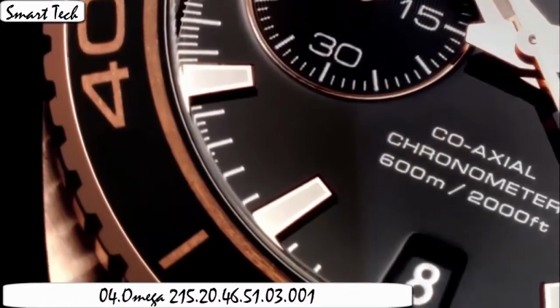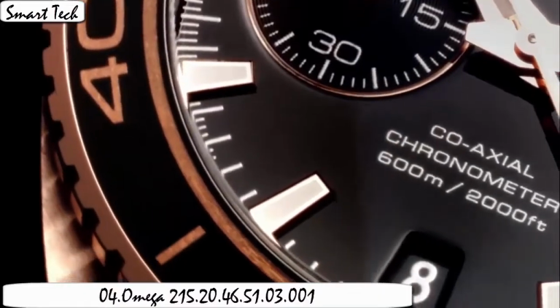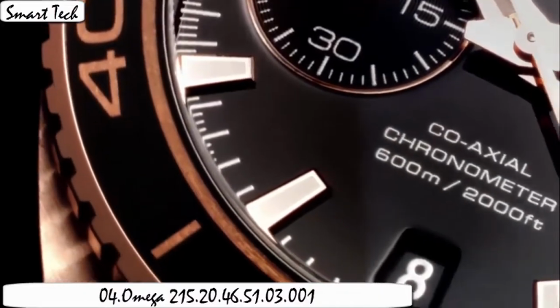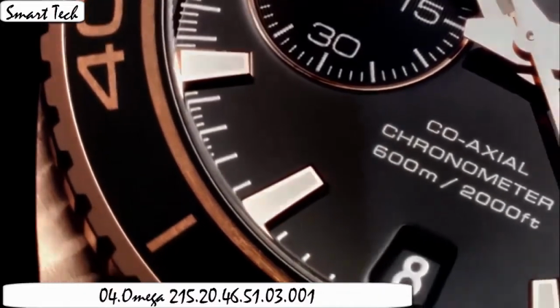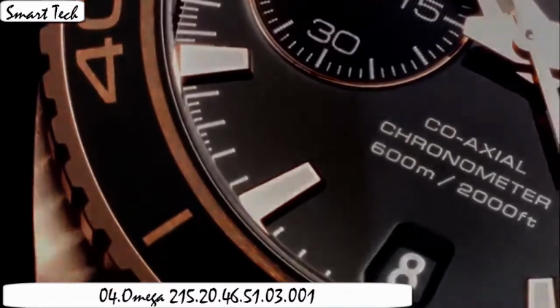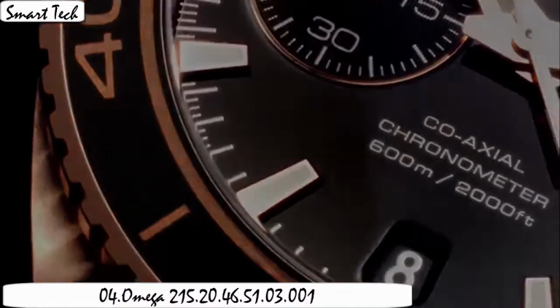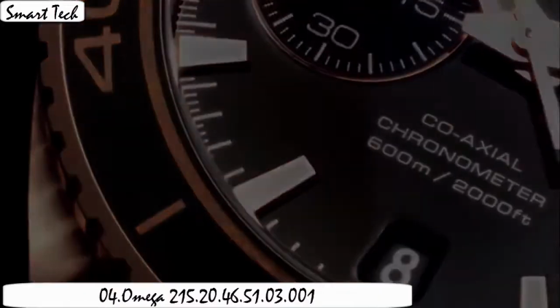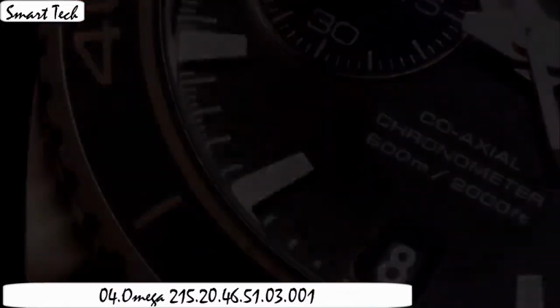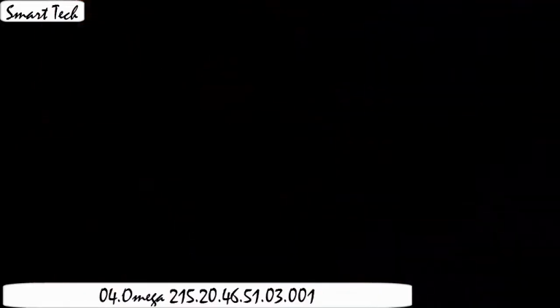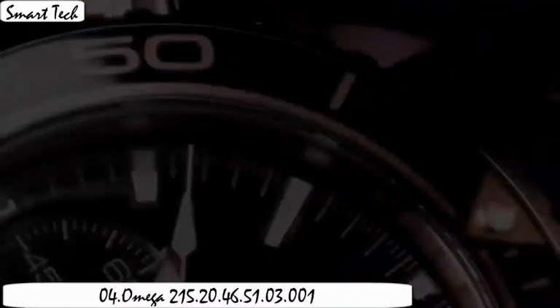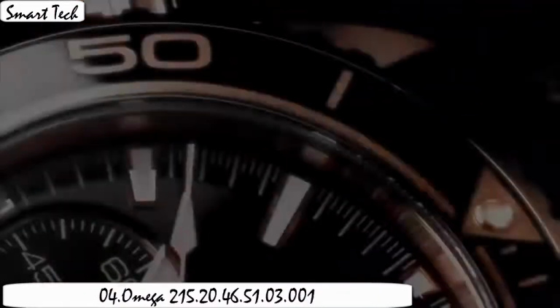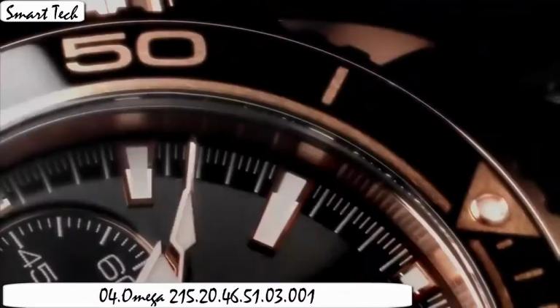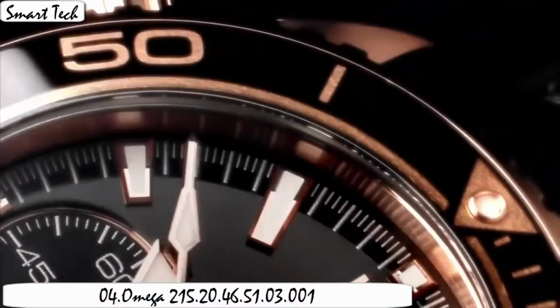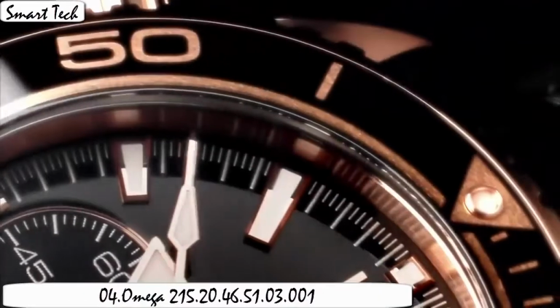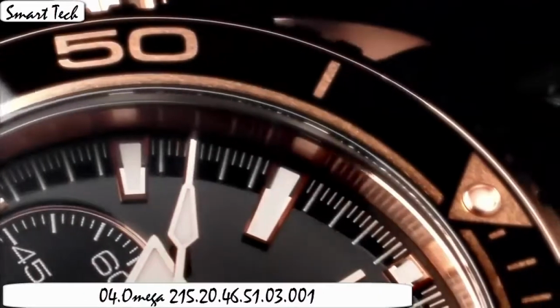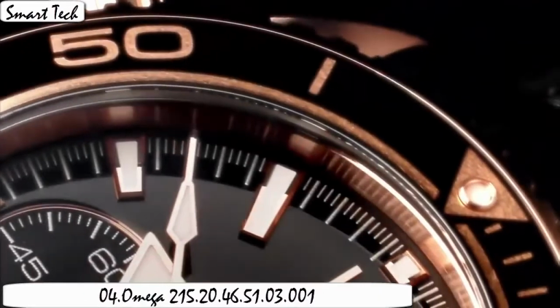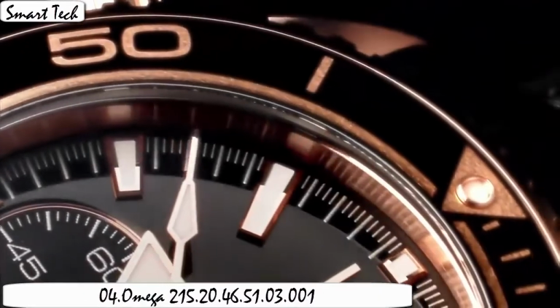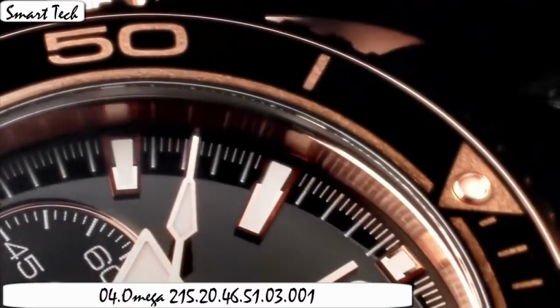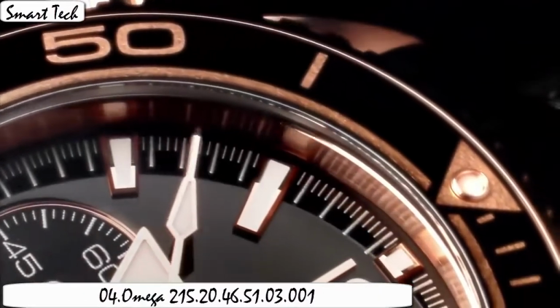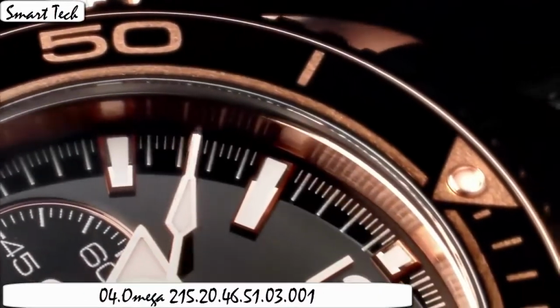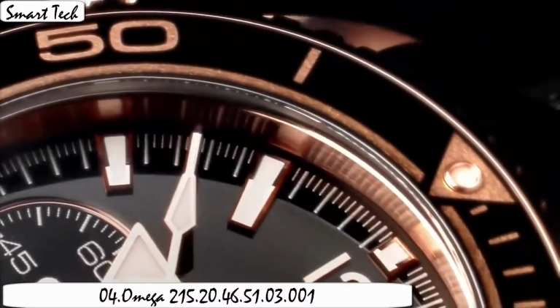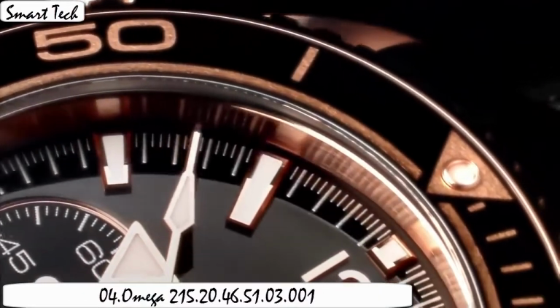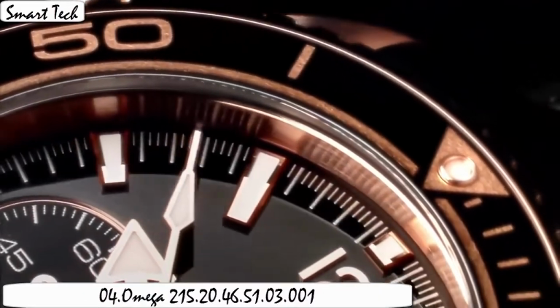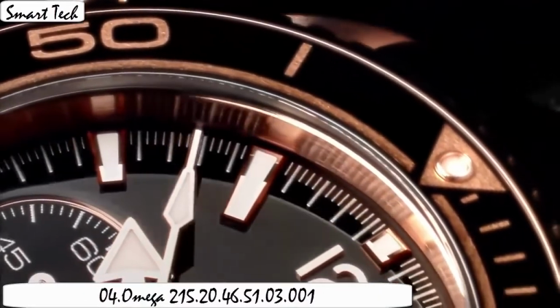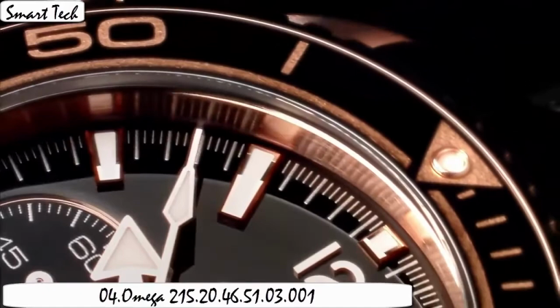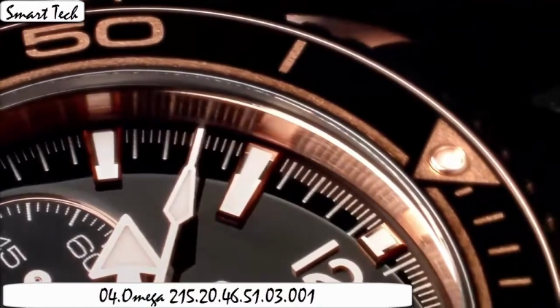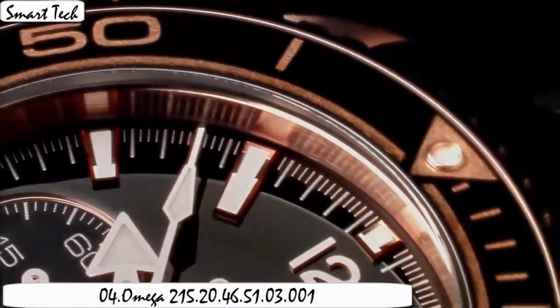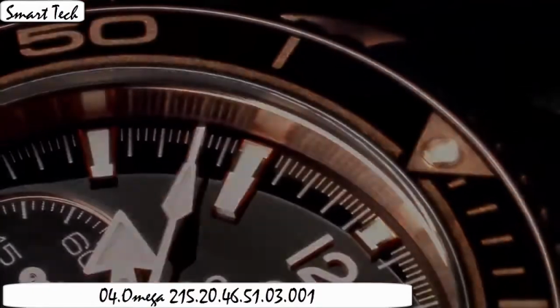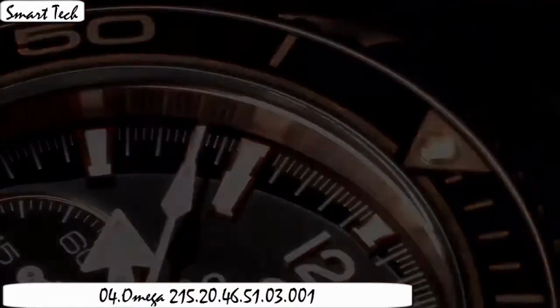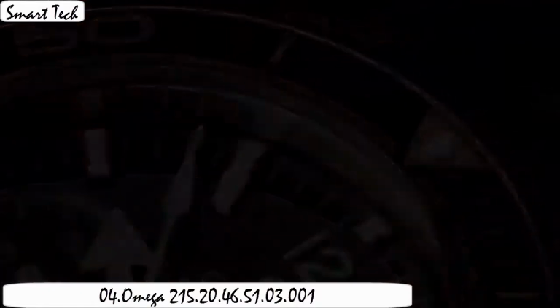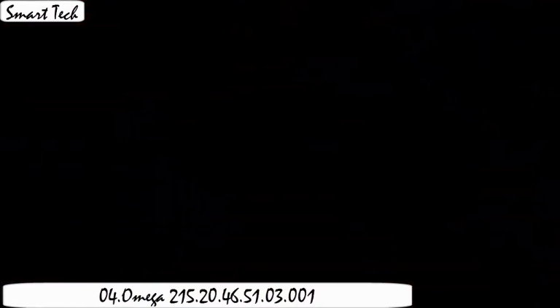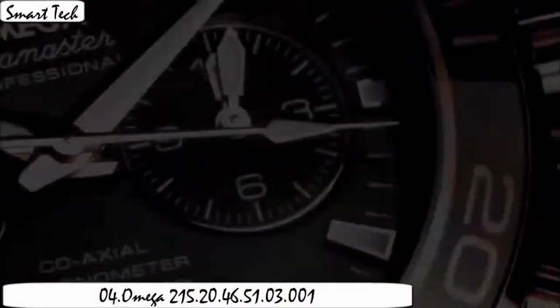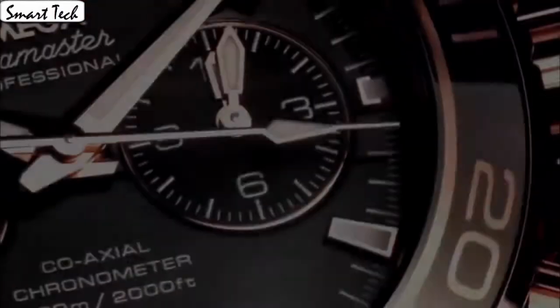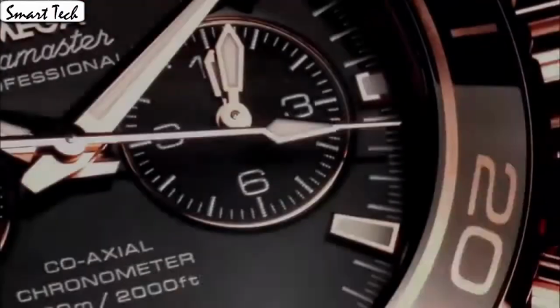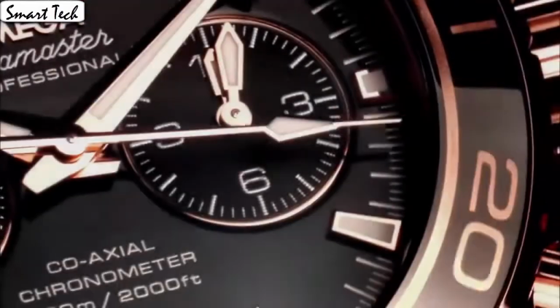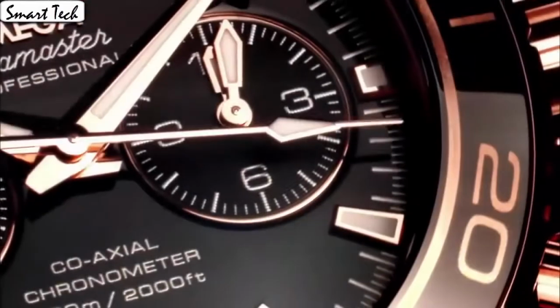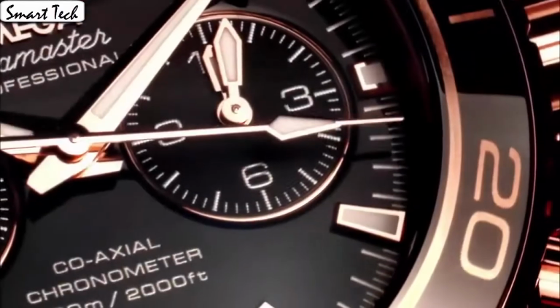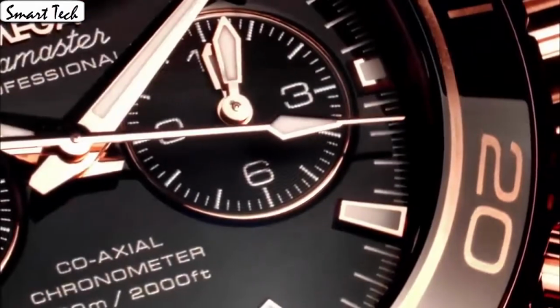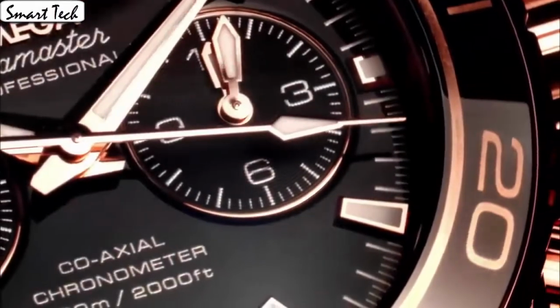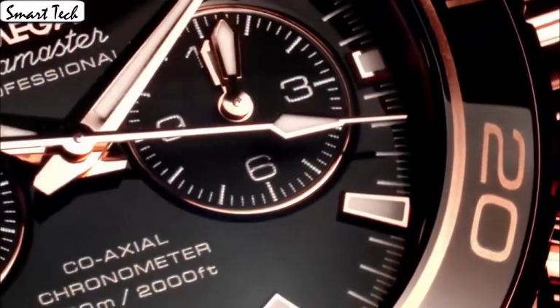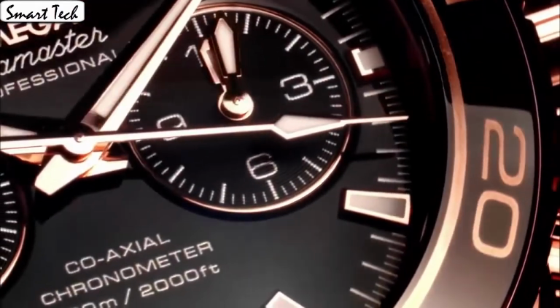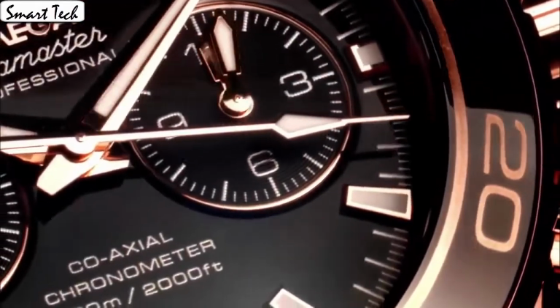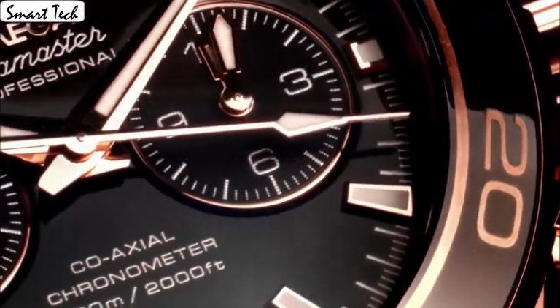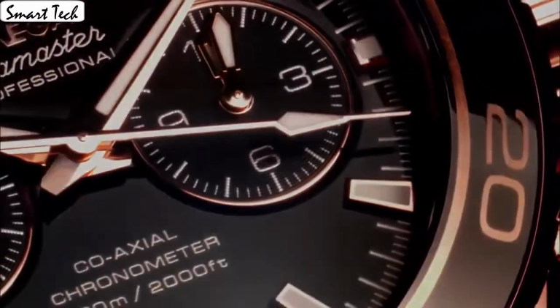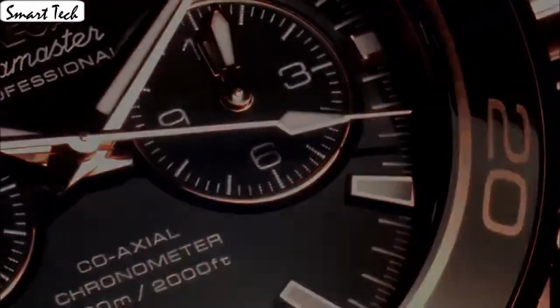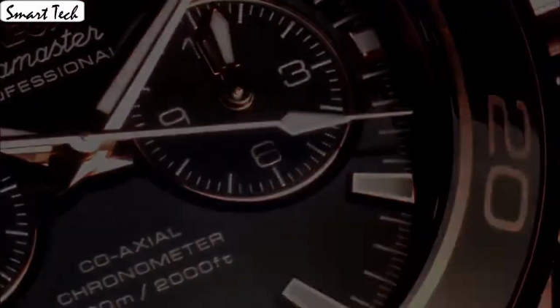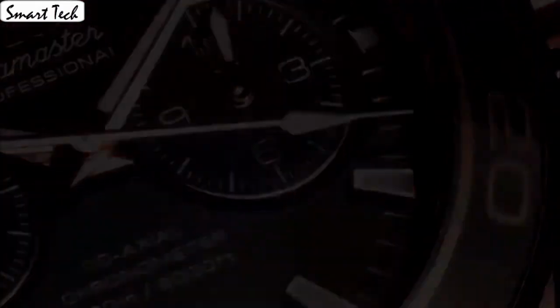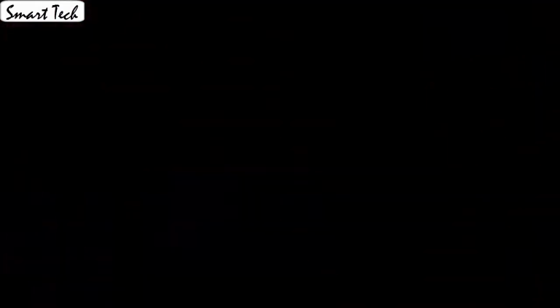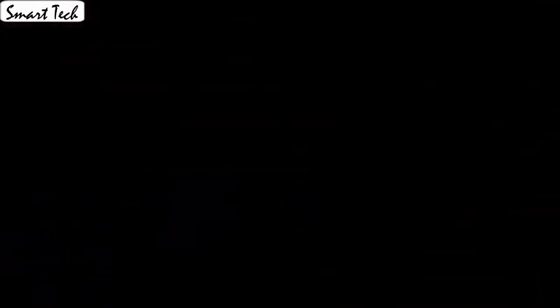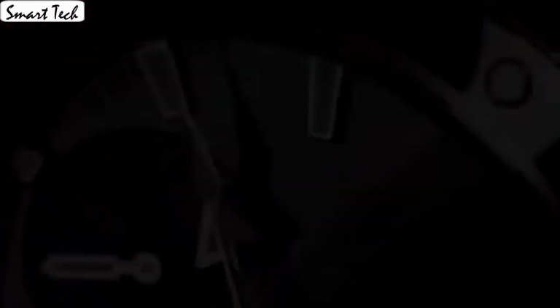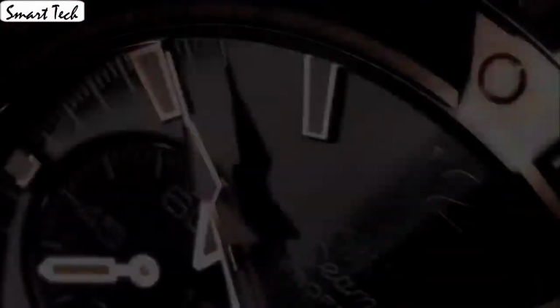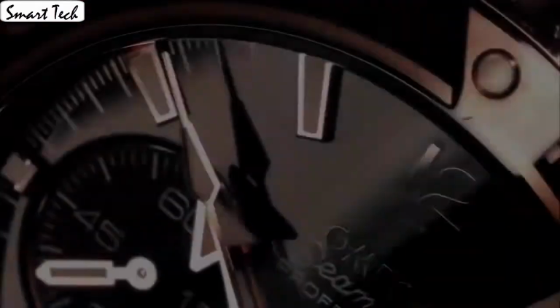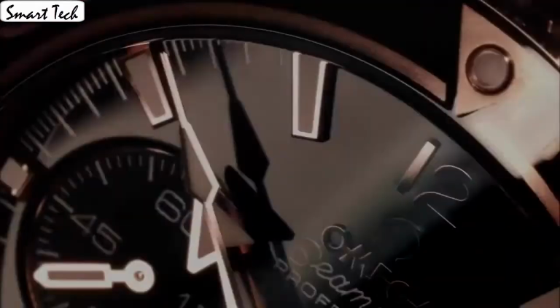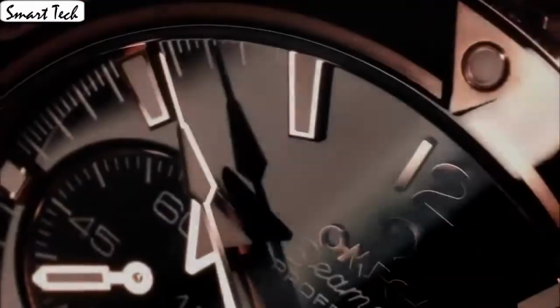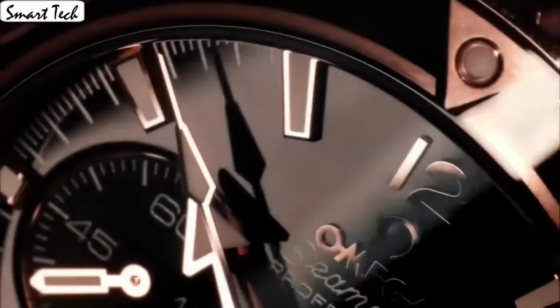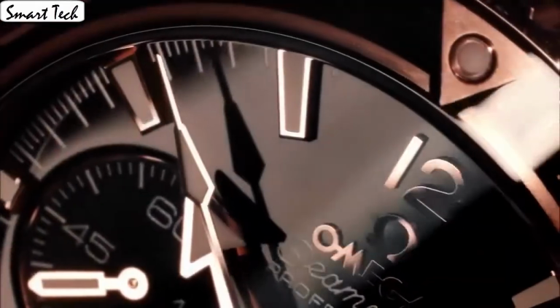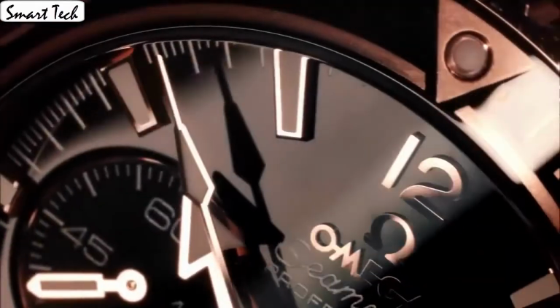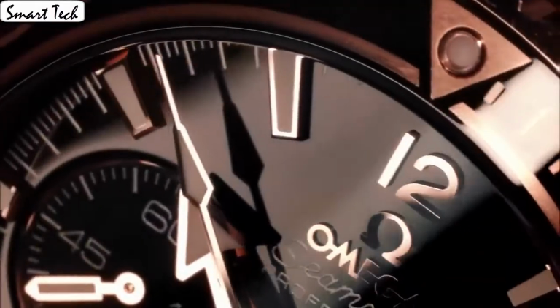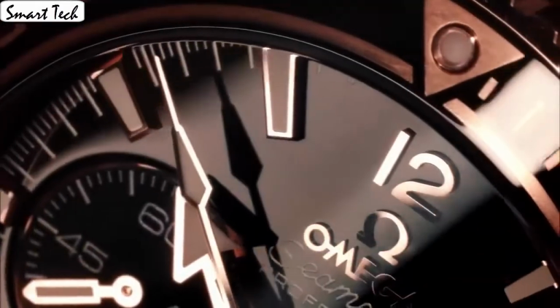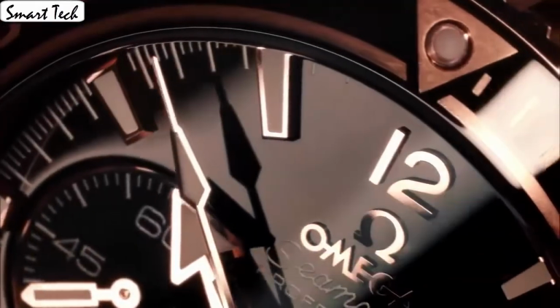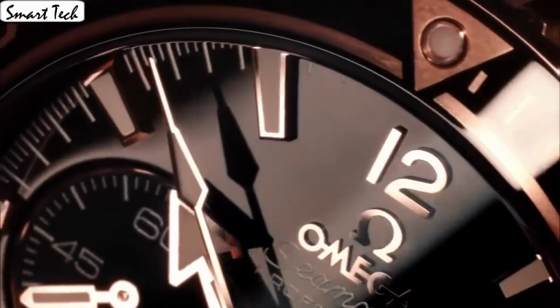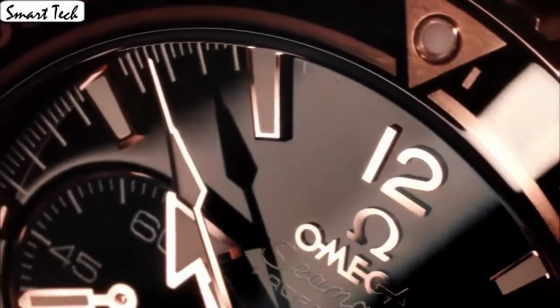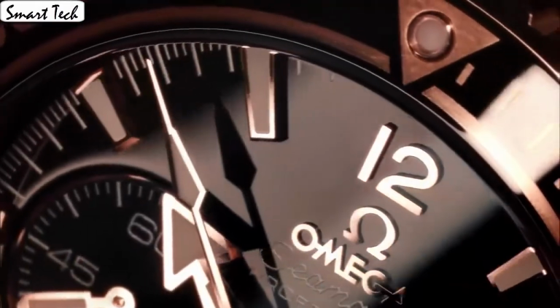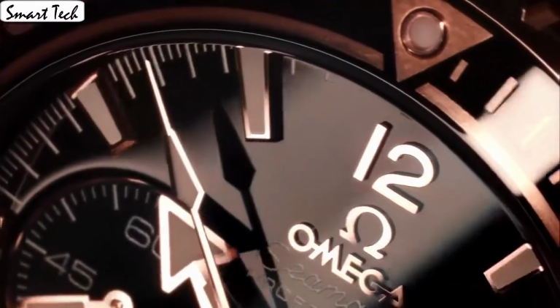Dial millimeter type anti-reflective. Saphir display type, analog class deployment buckle. Case material stainless steel rose gold.